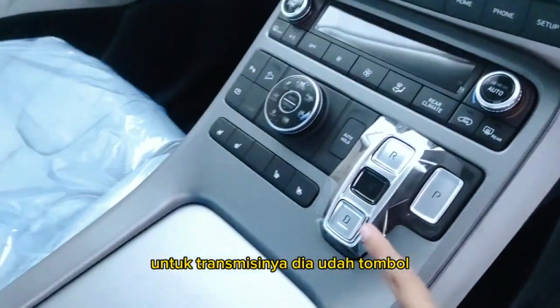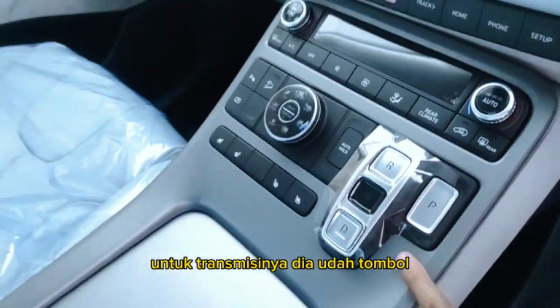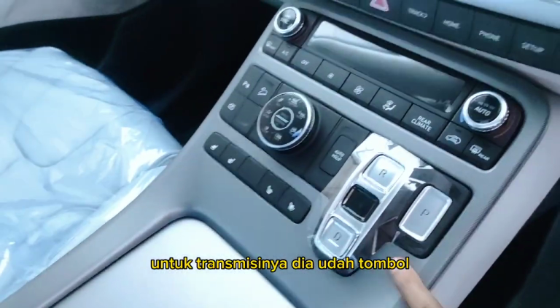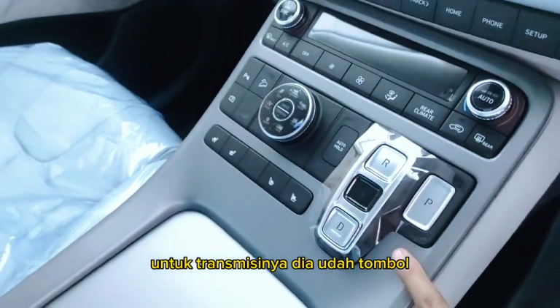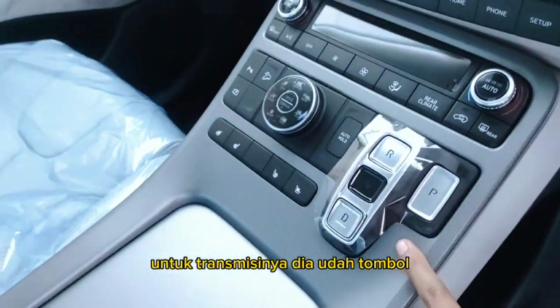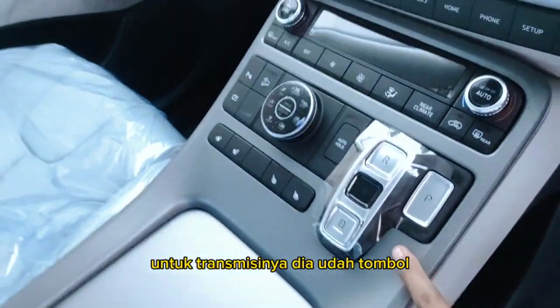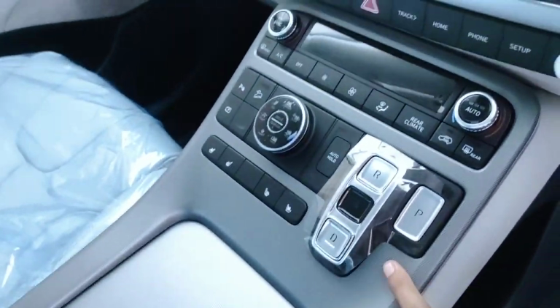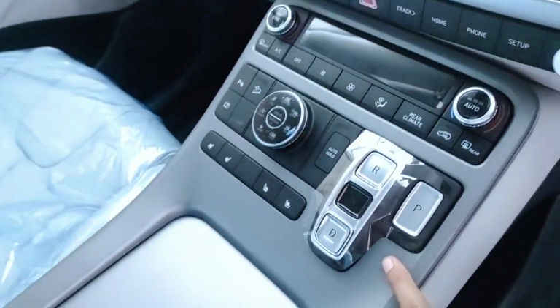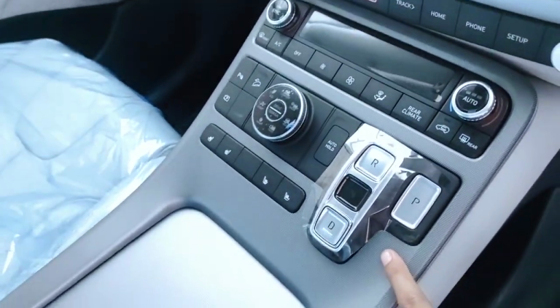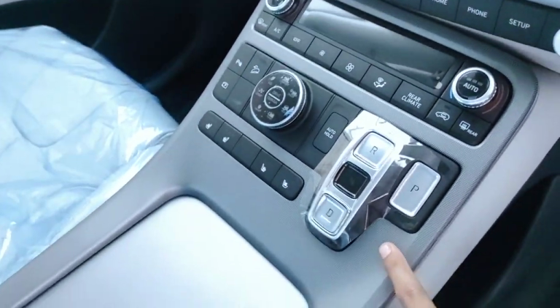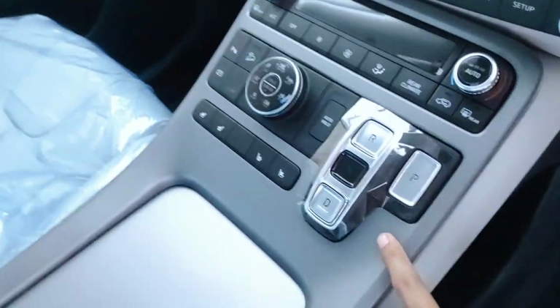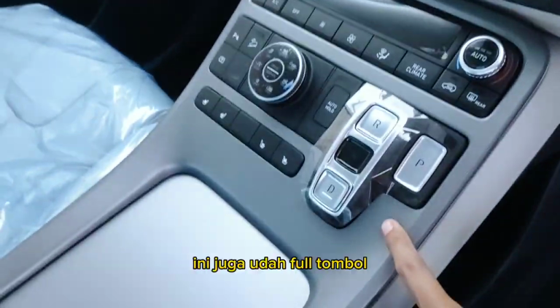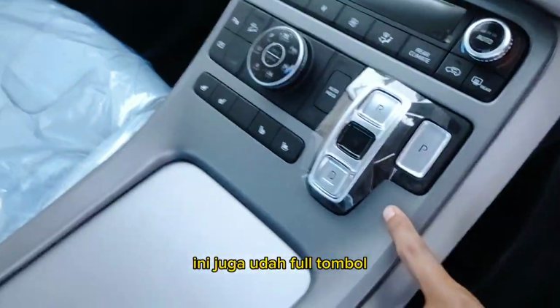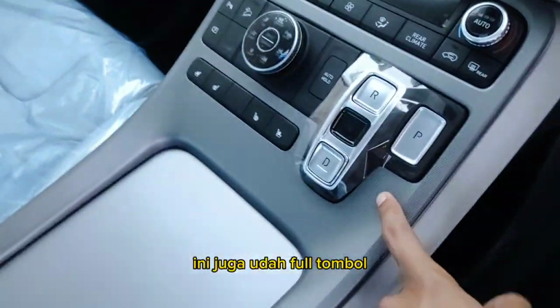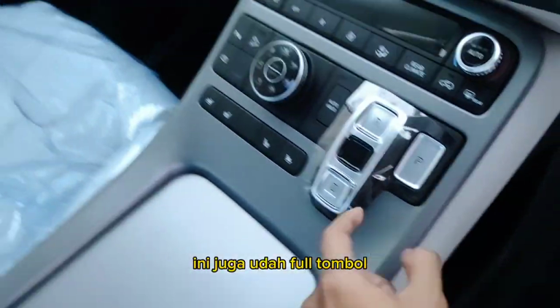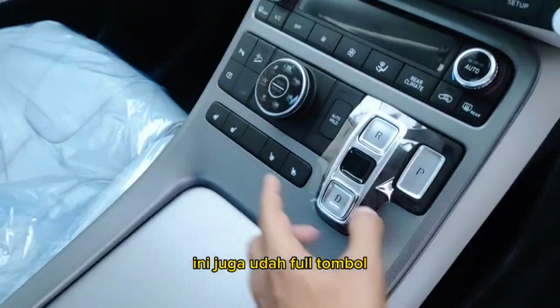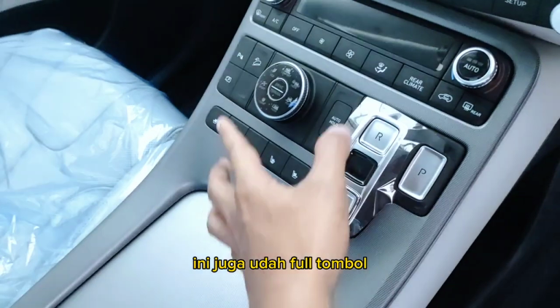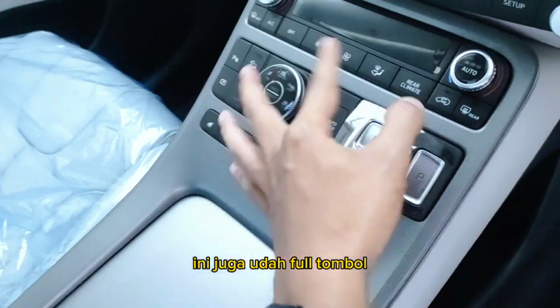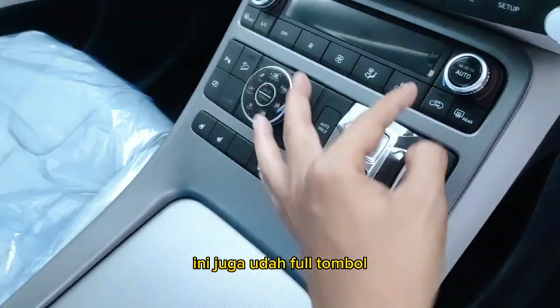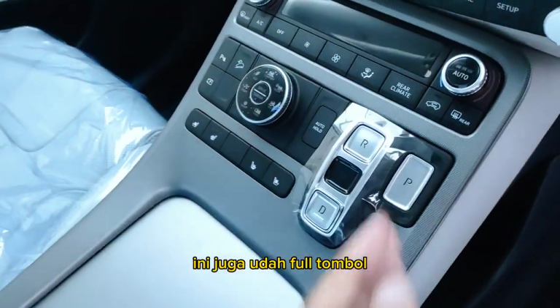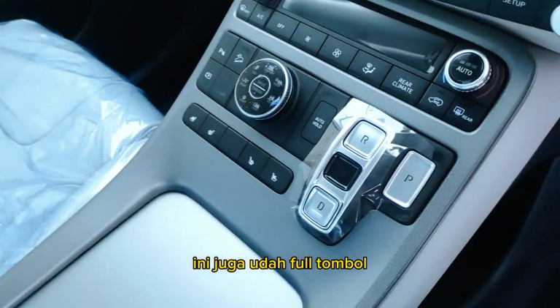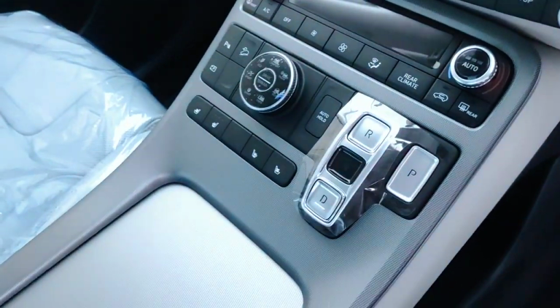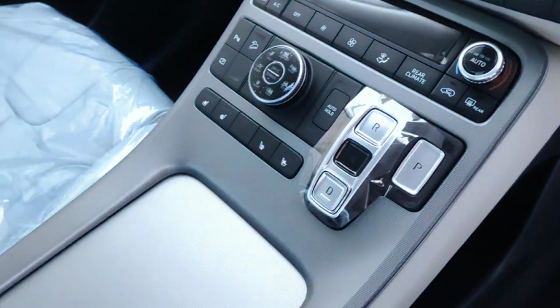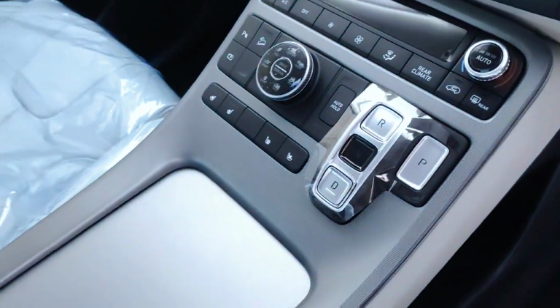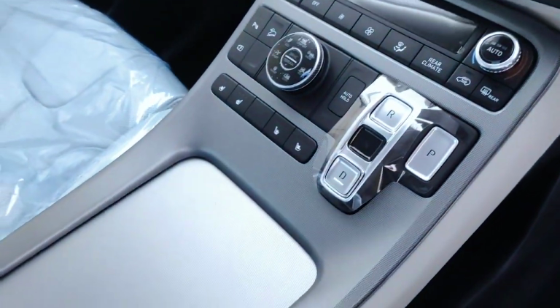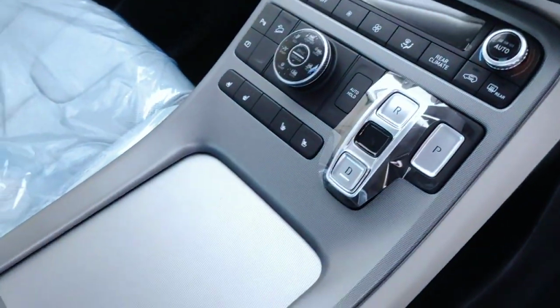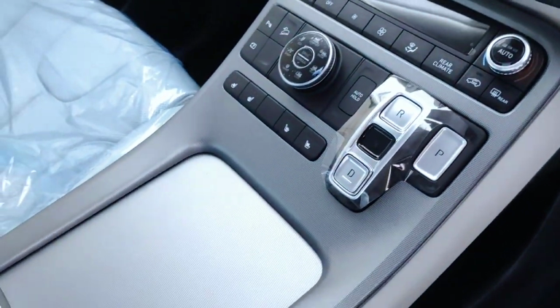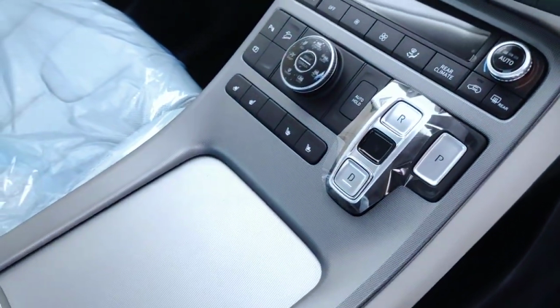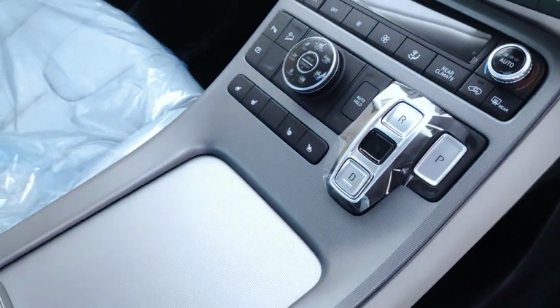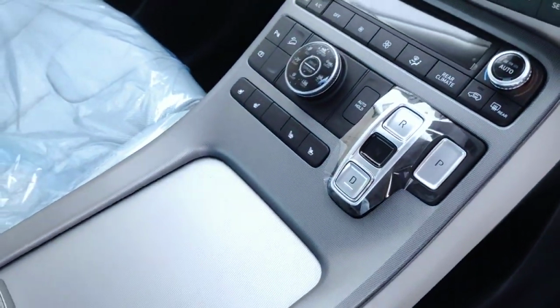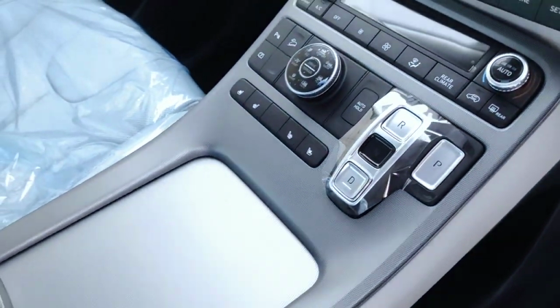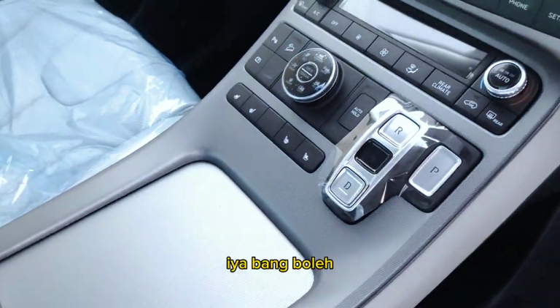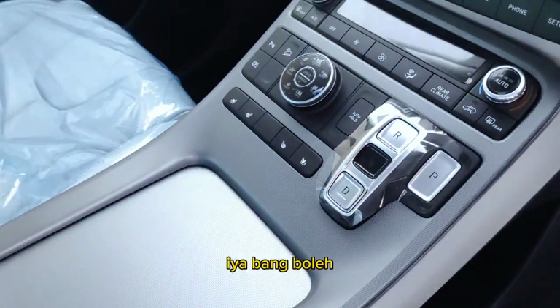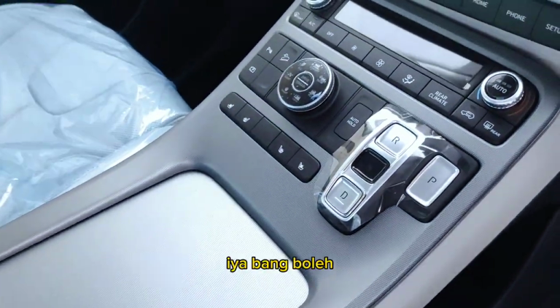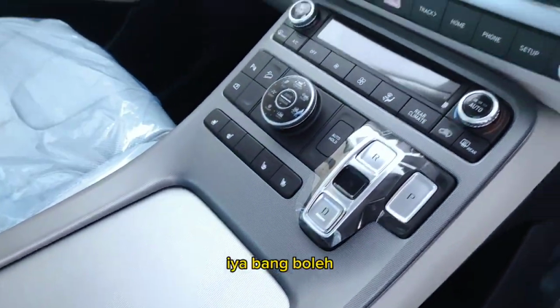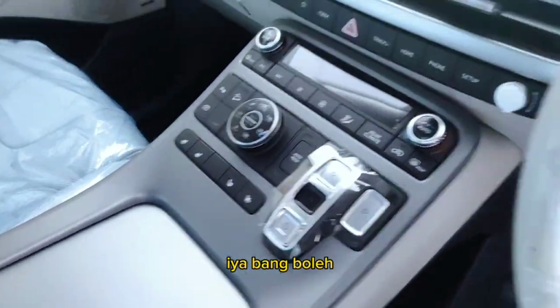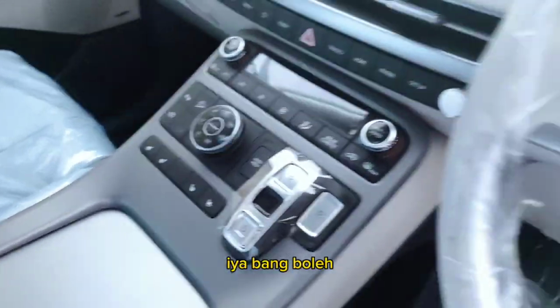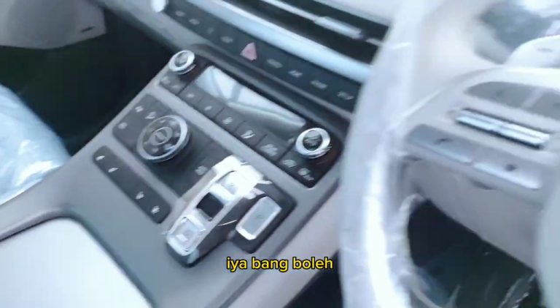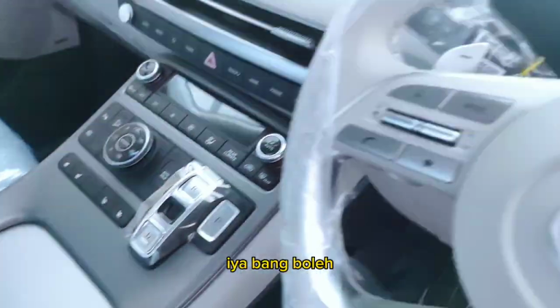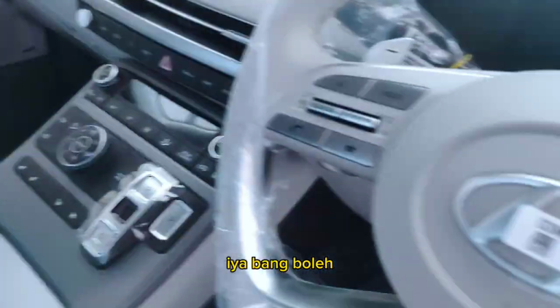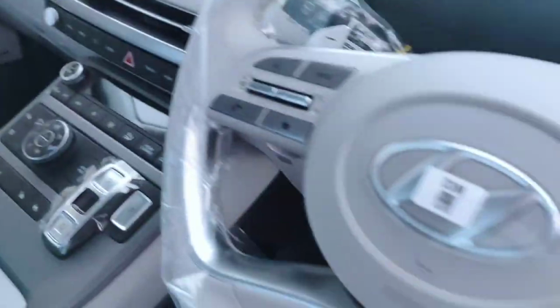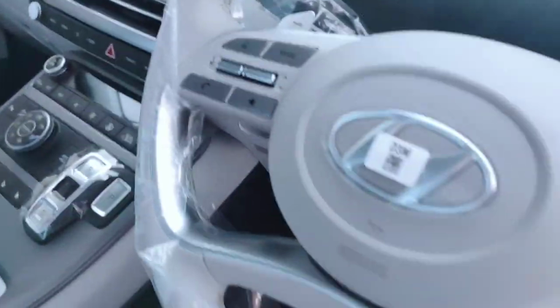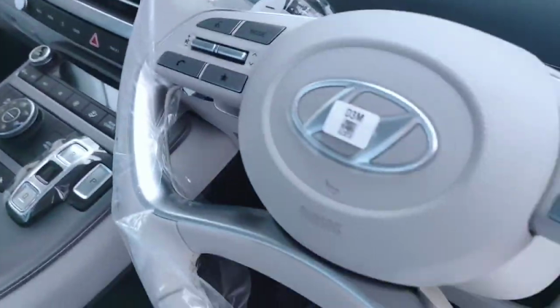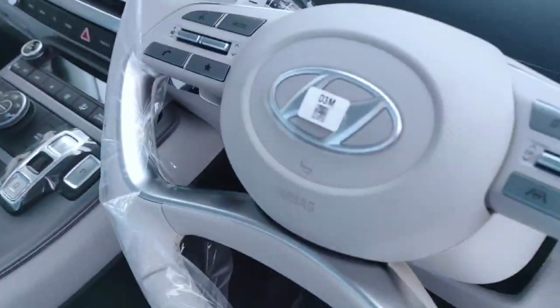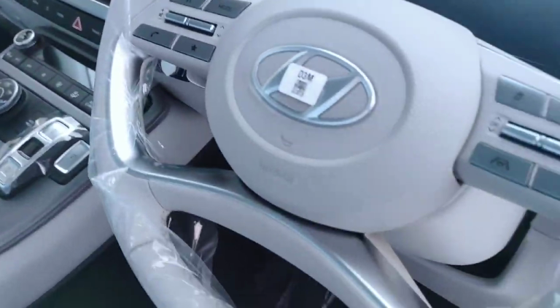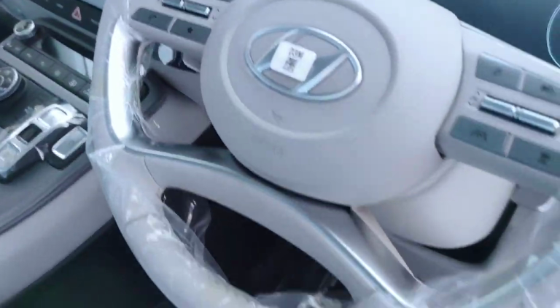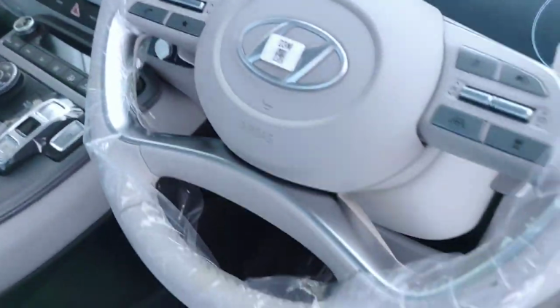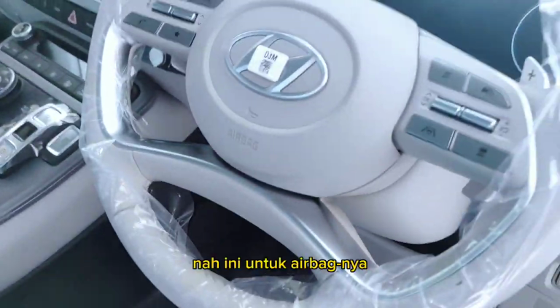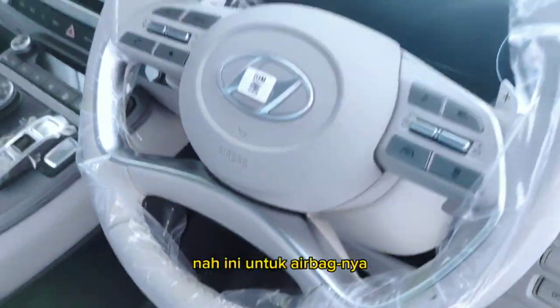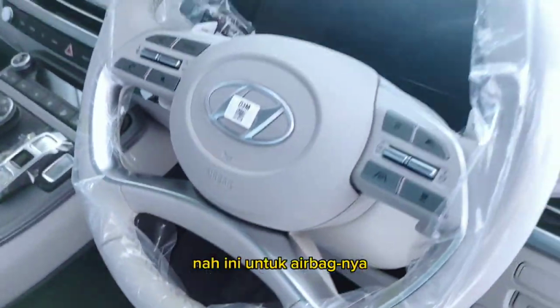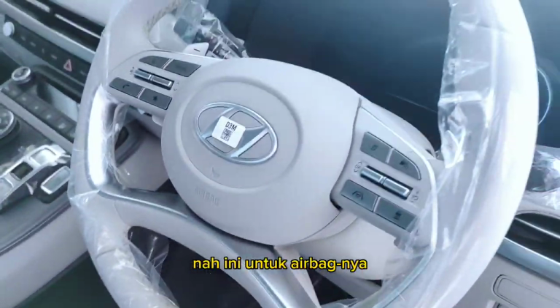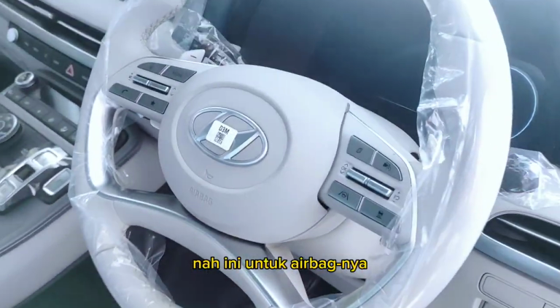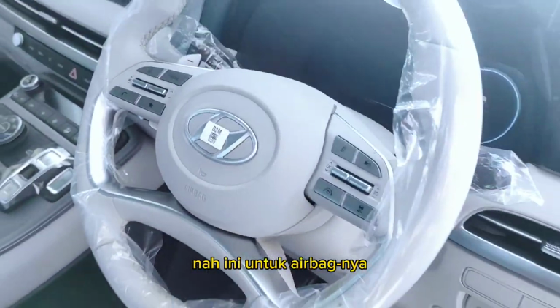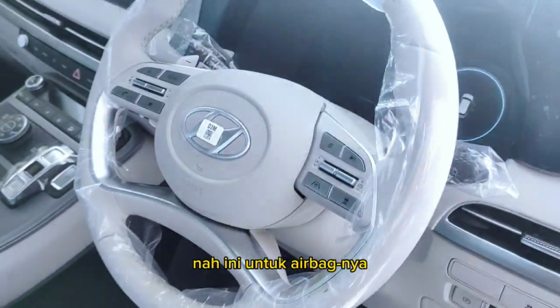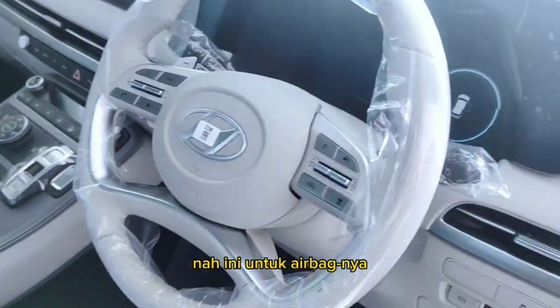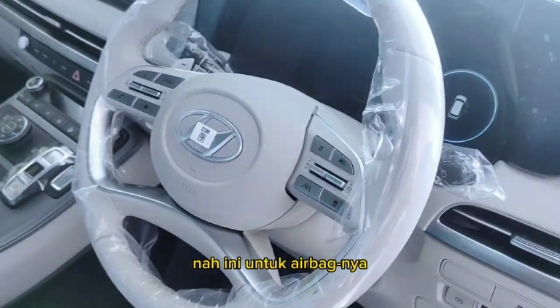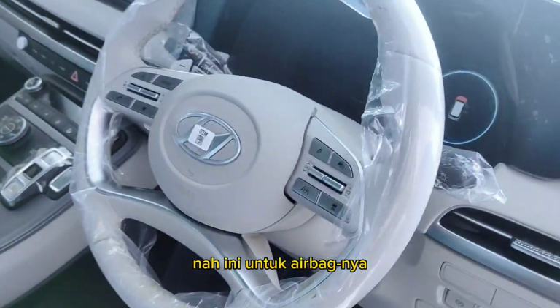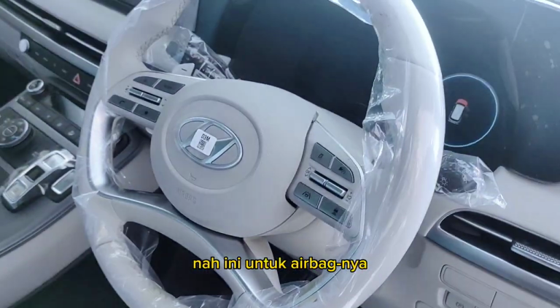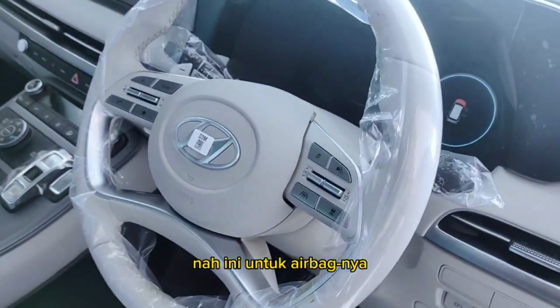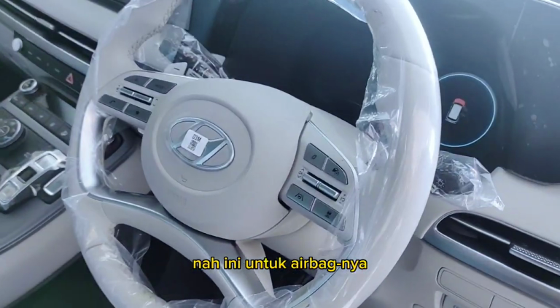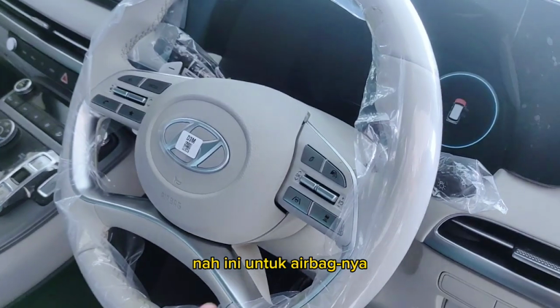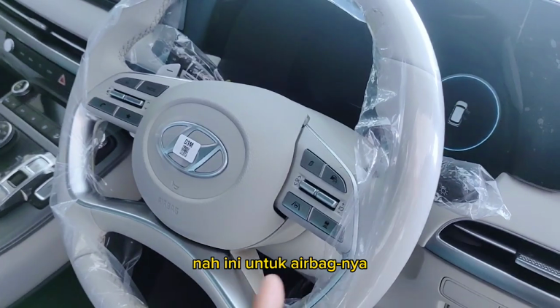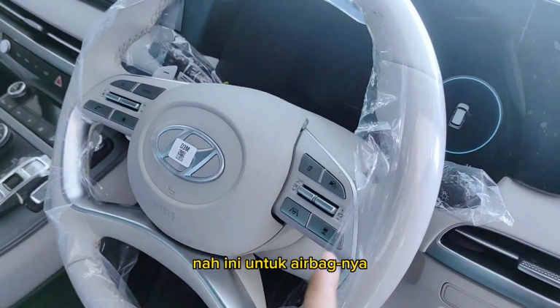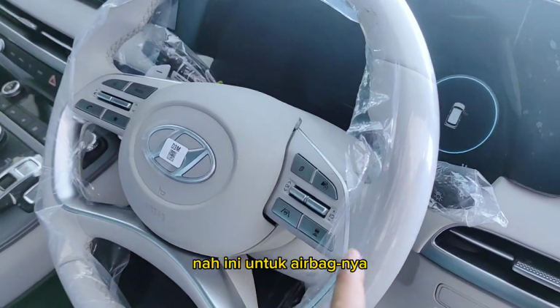The transmission is already all buttons — this is fully button-based as well. And here are the airbags.